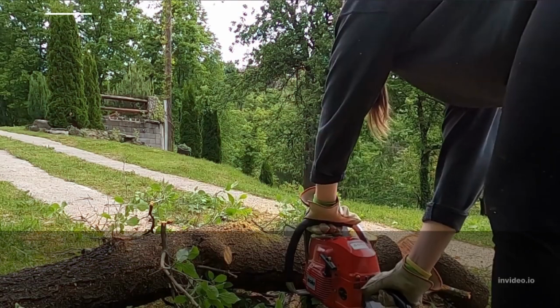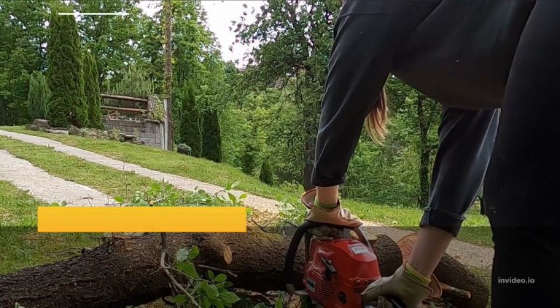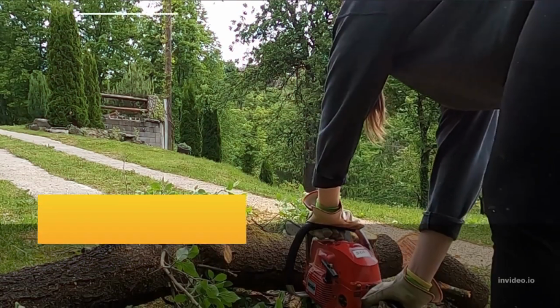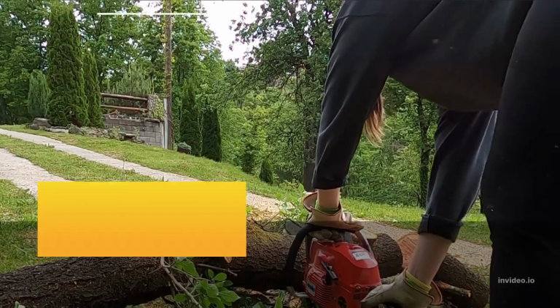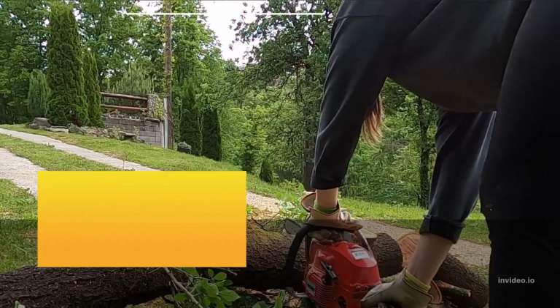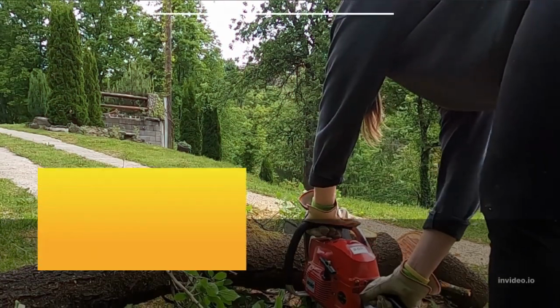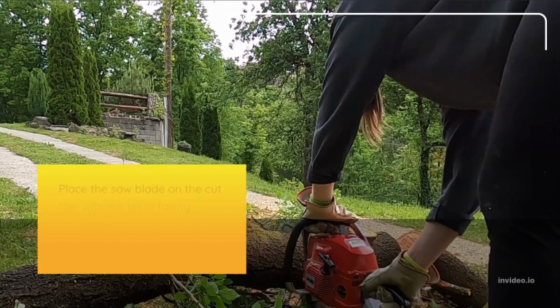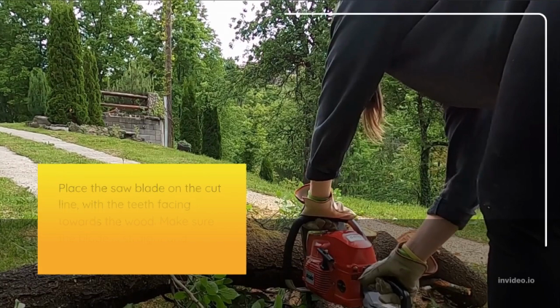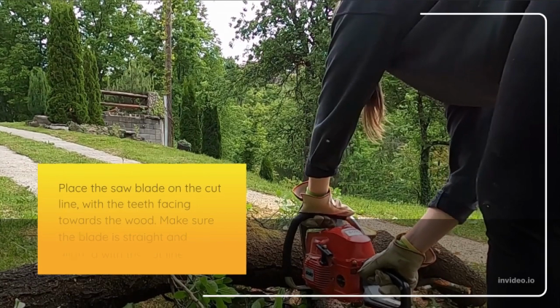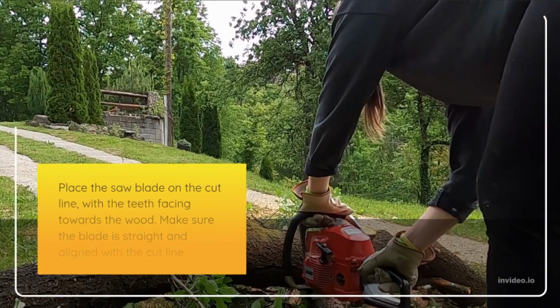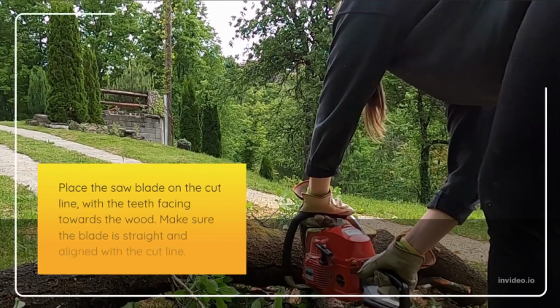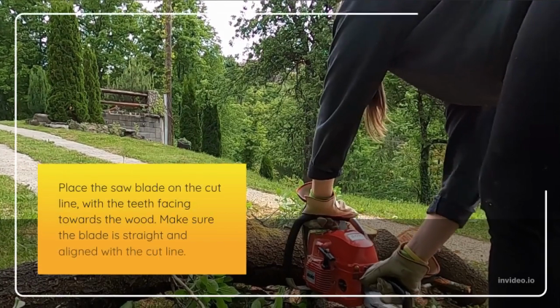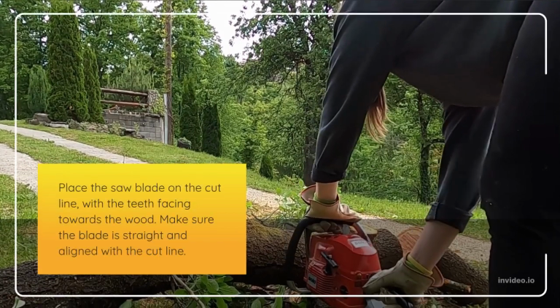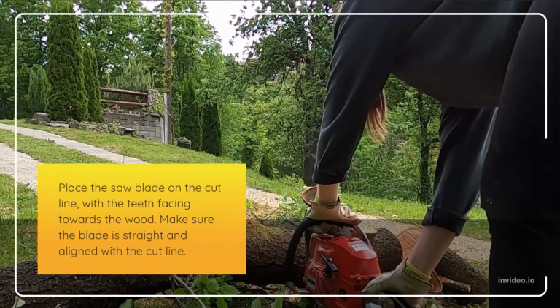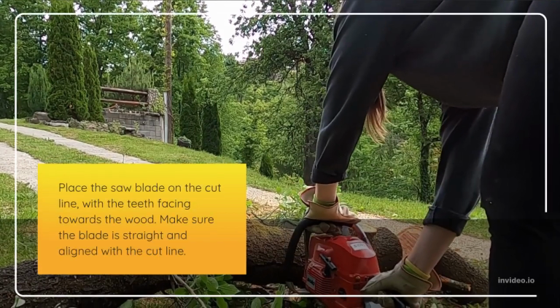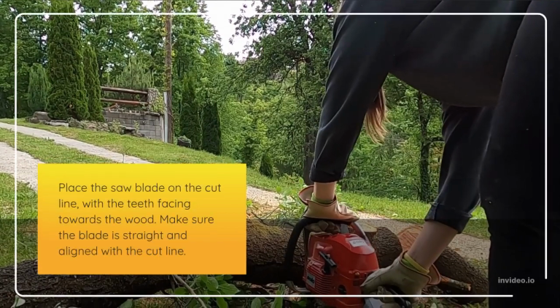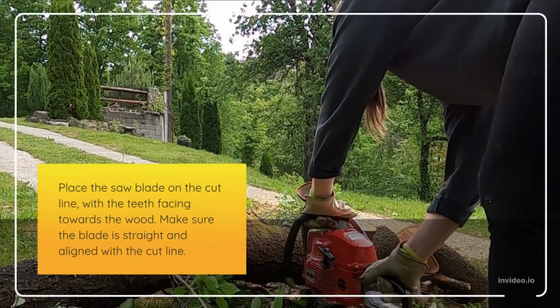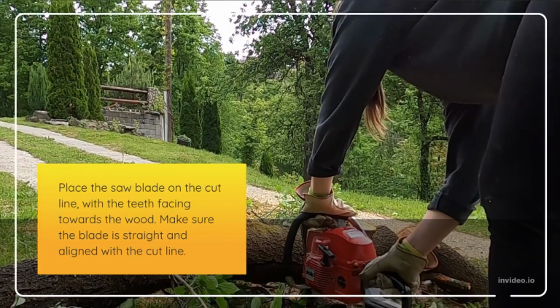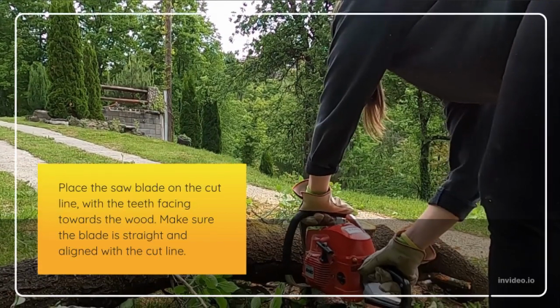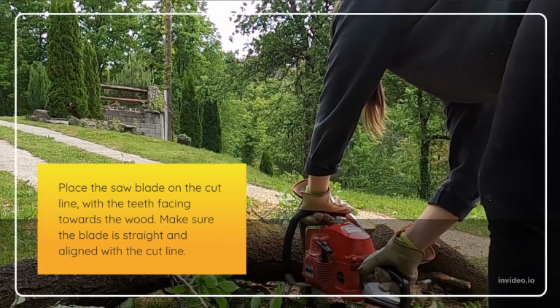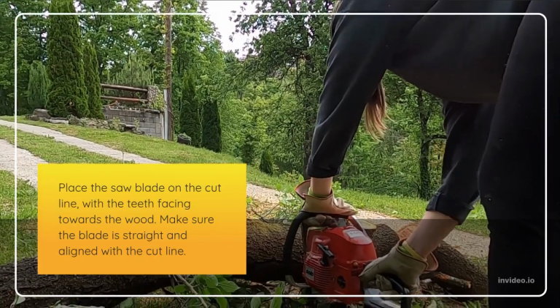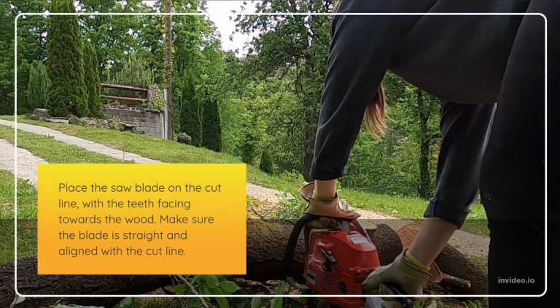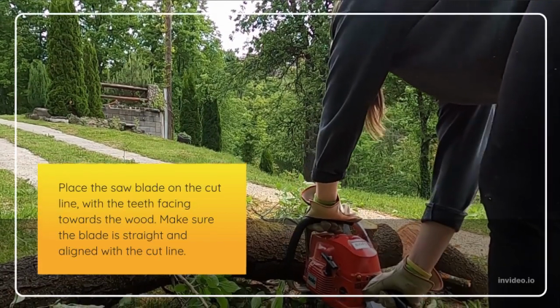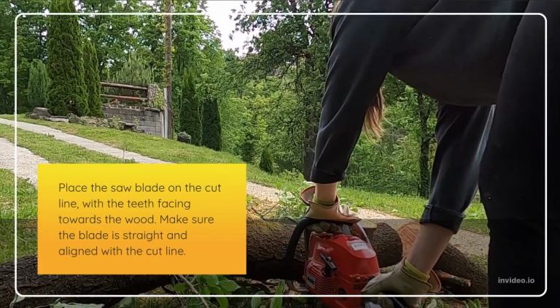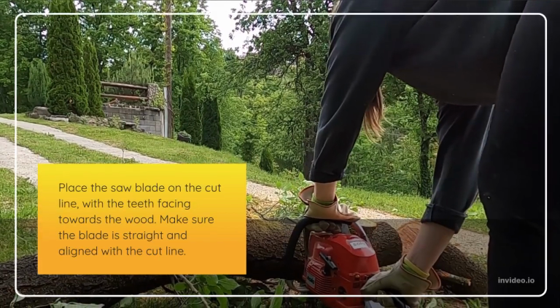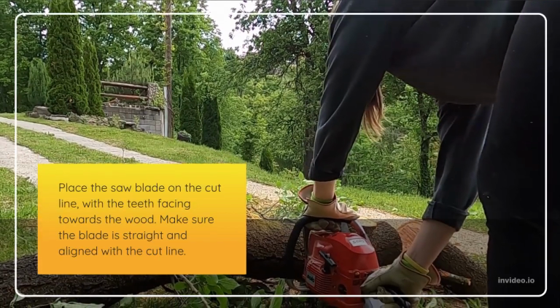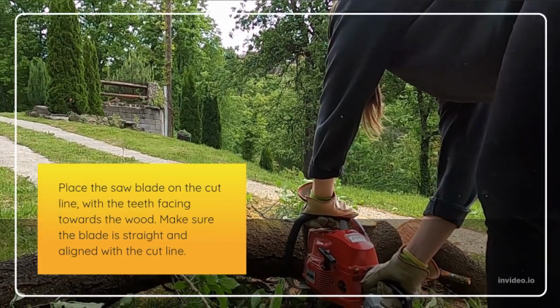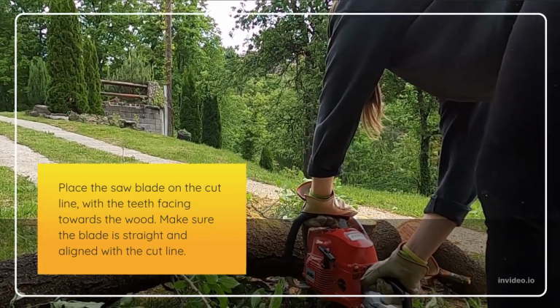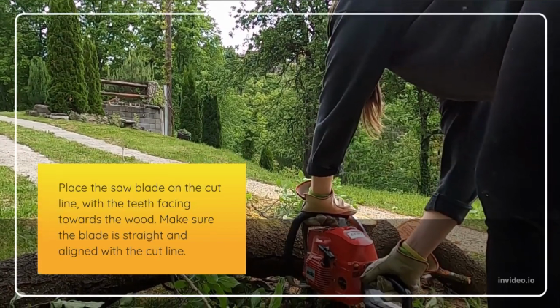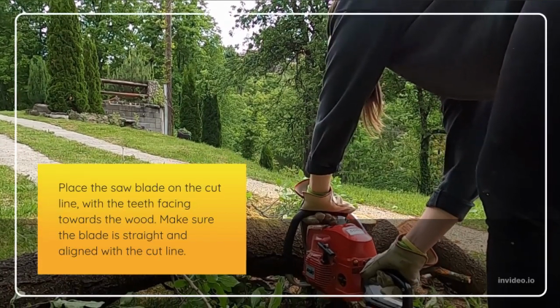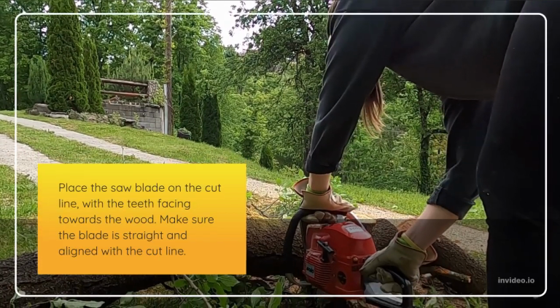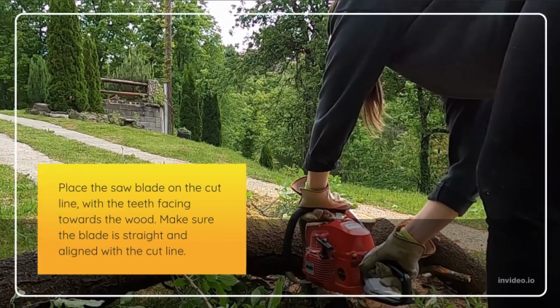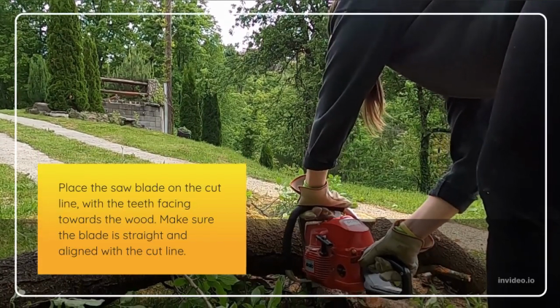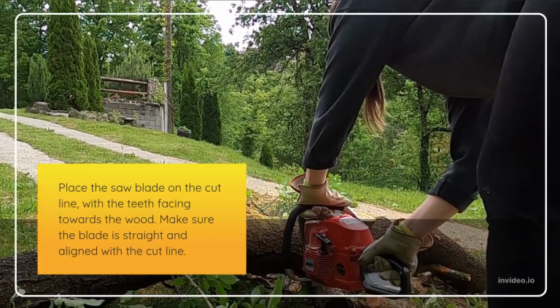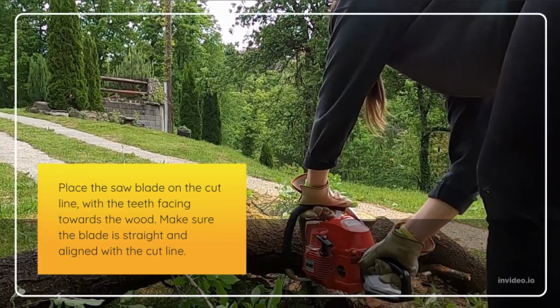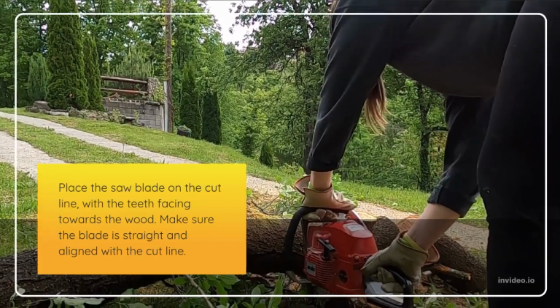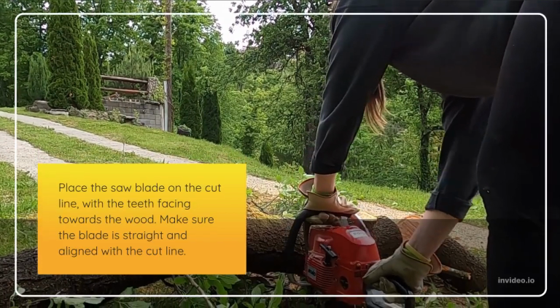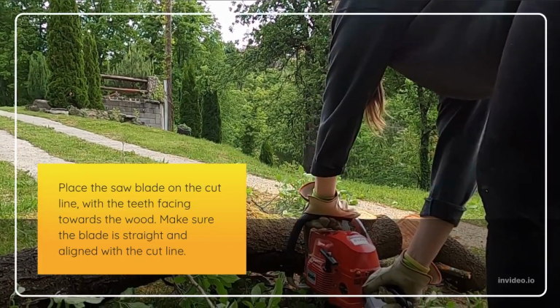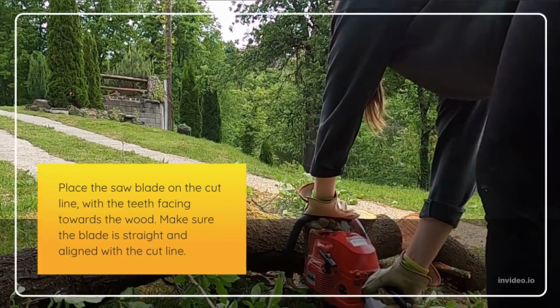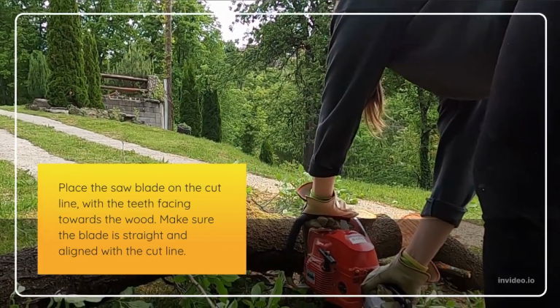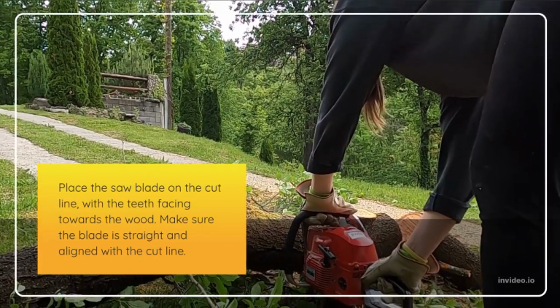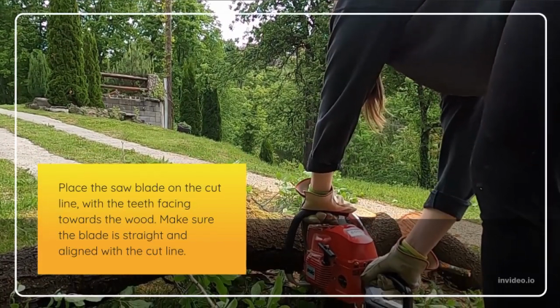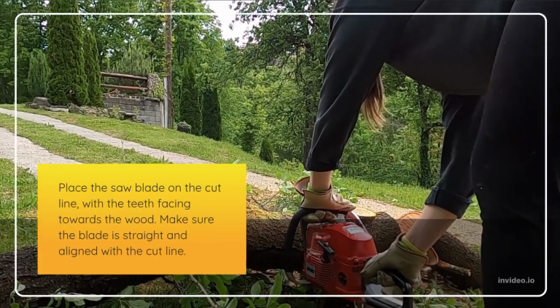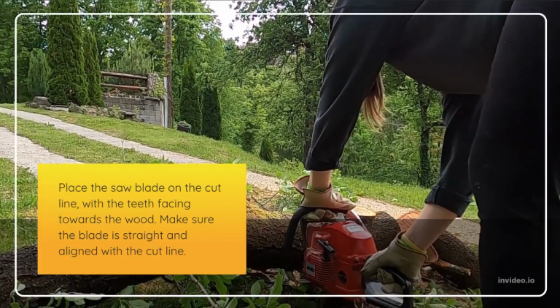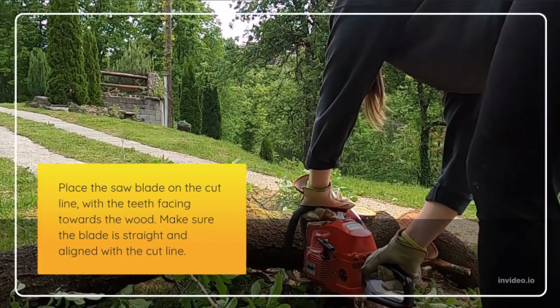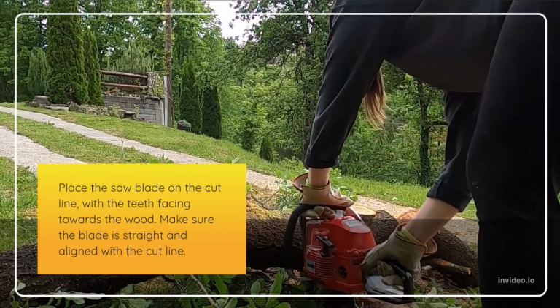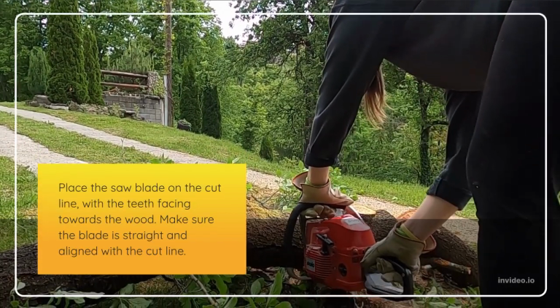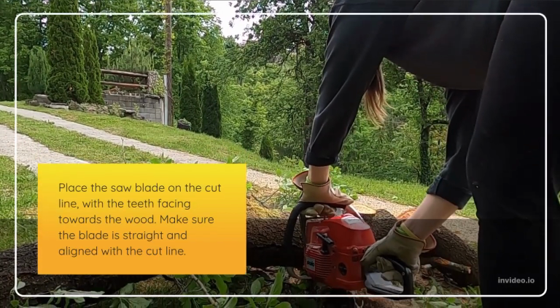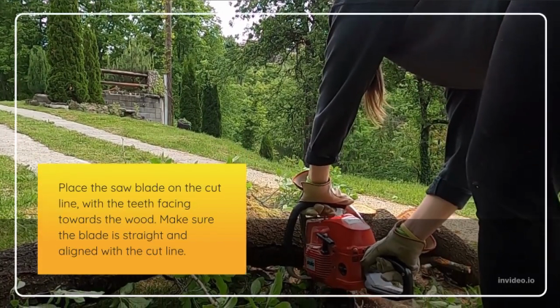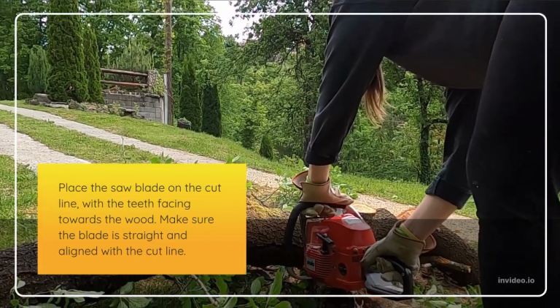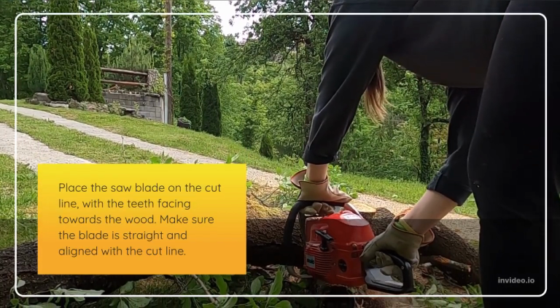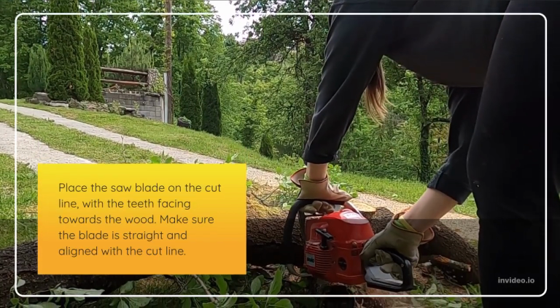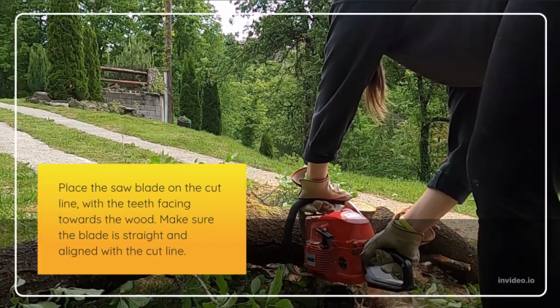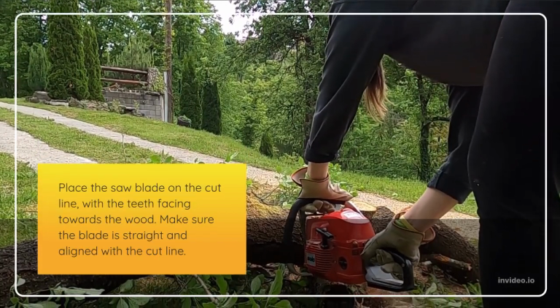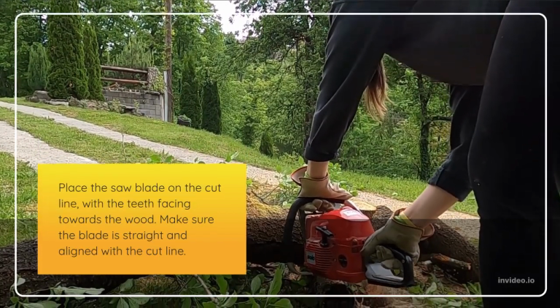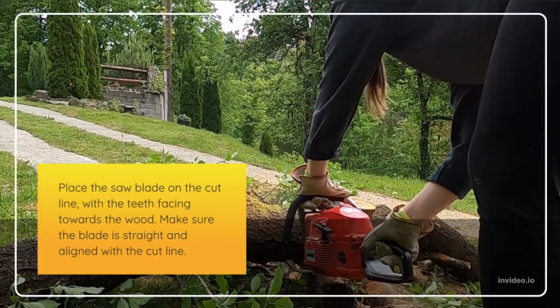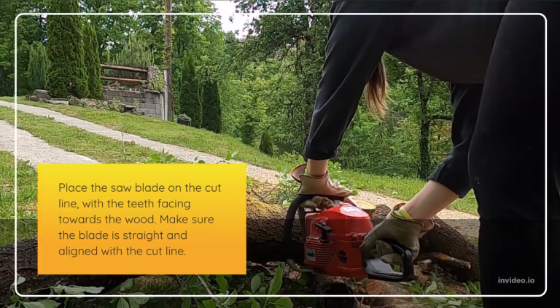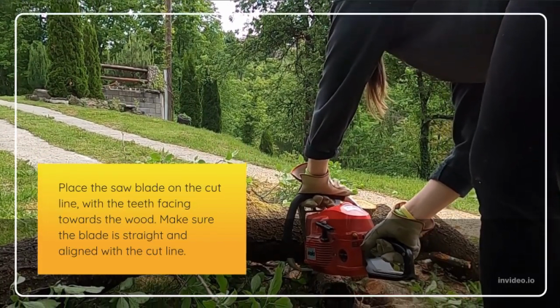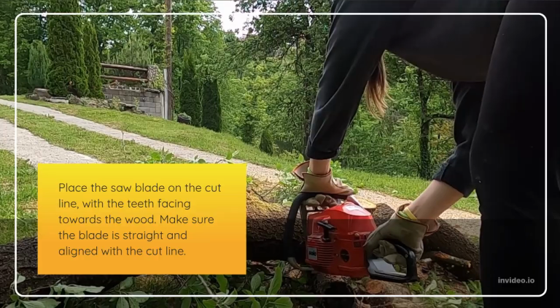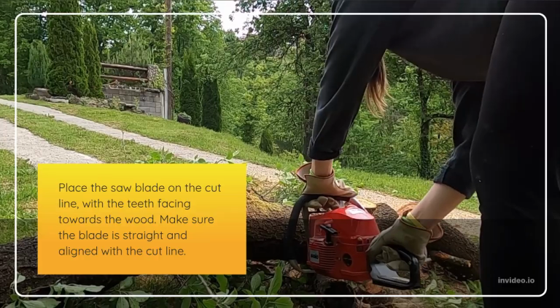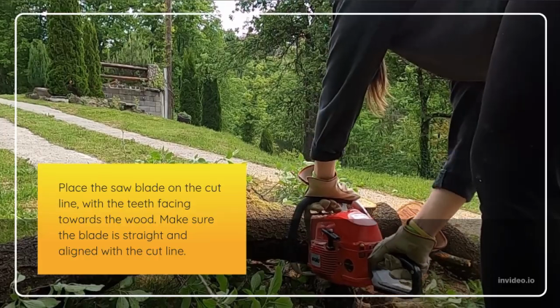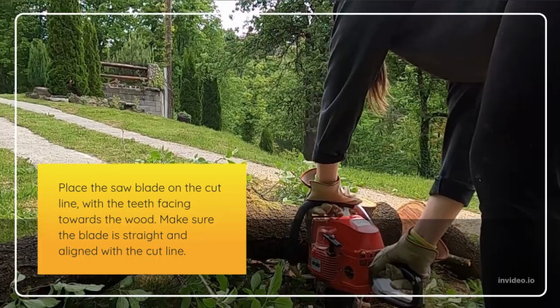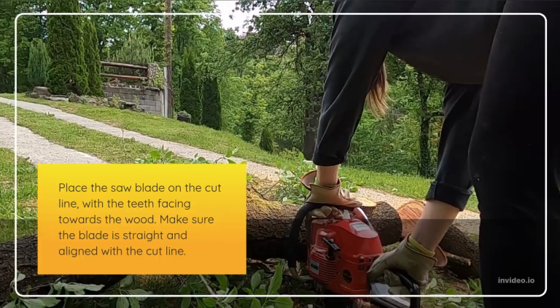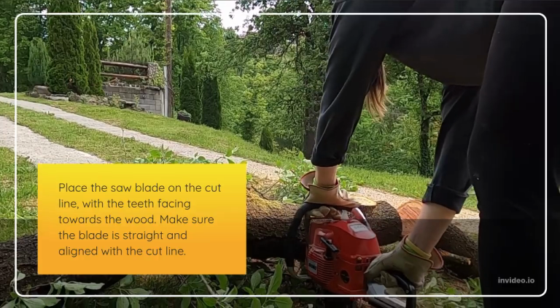Place the saw blade on the cut line, with the teeth facing towards the wood. Make sure the blade is straight and aligned with the cut line.